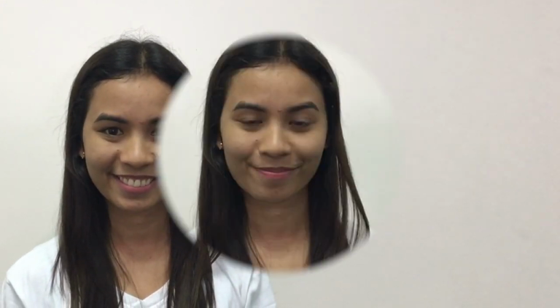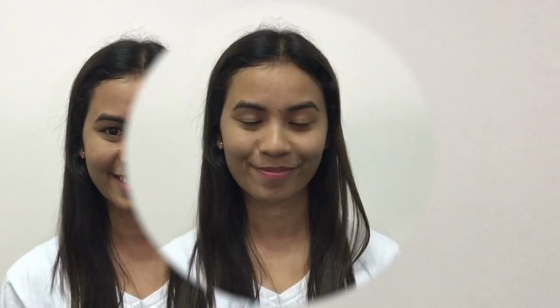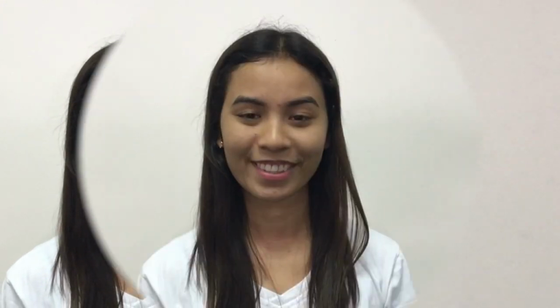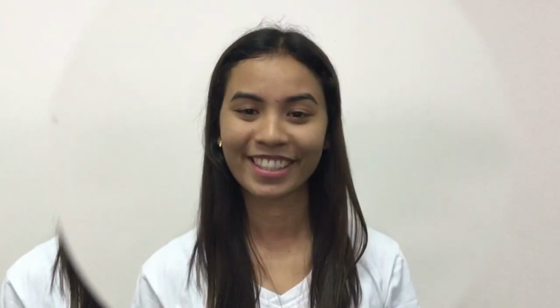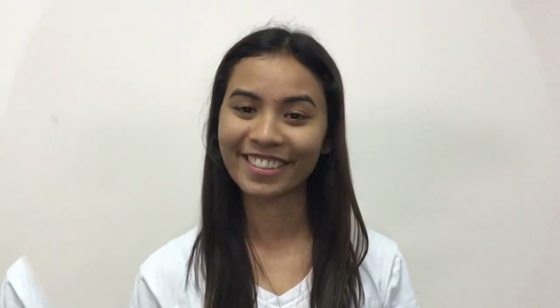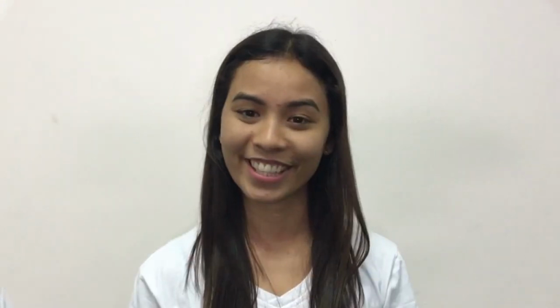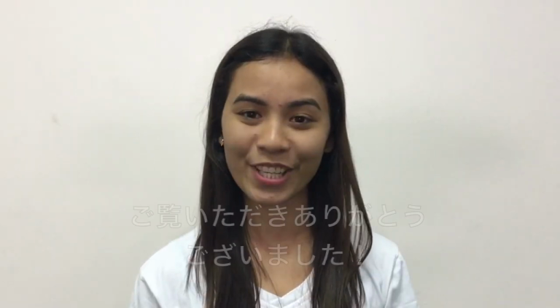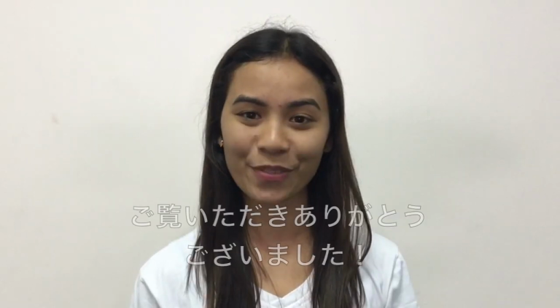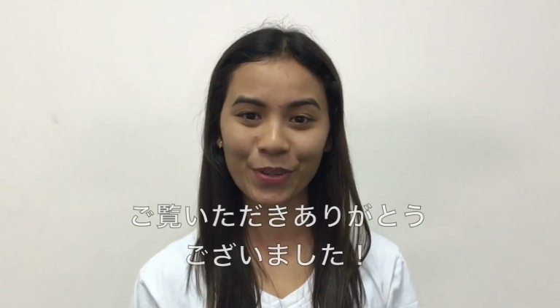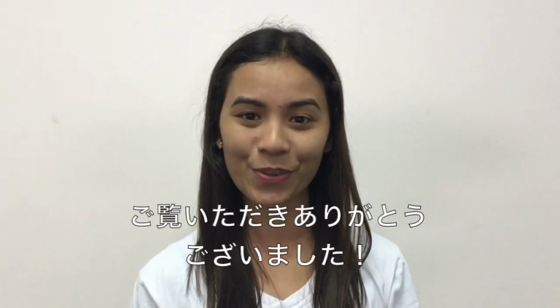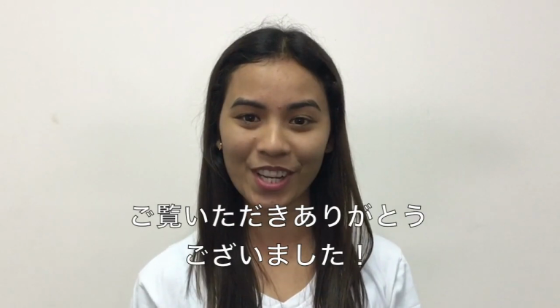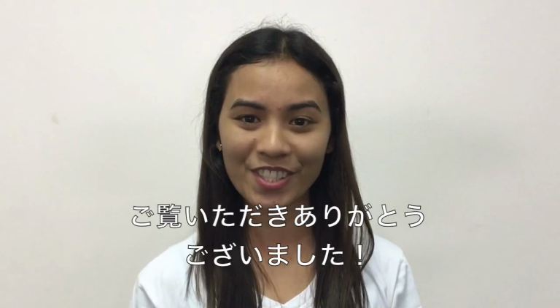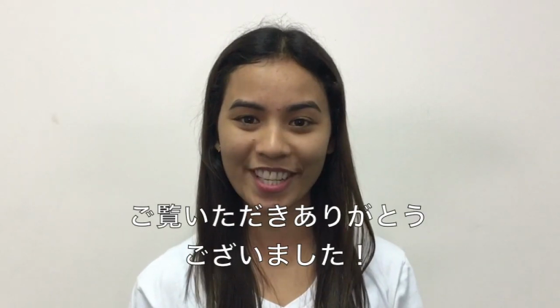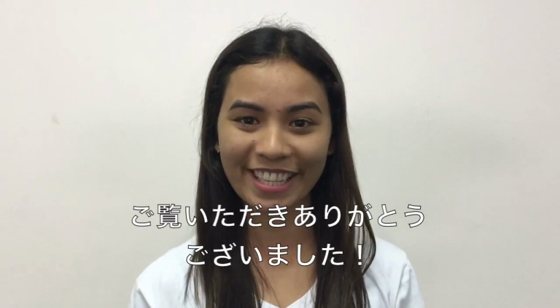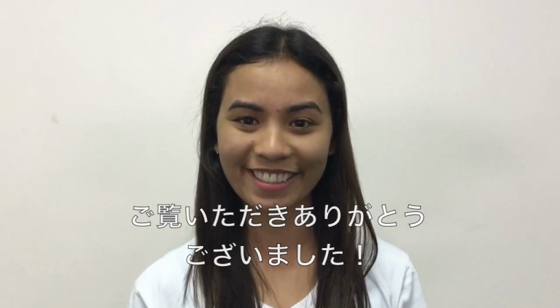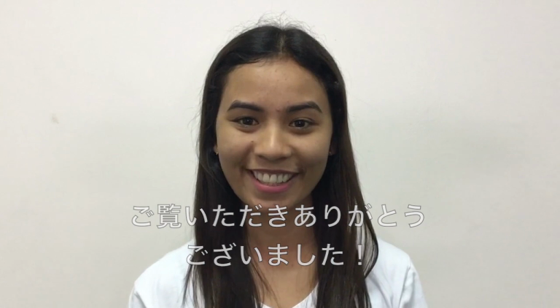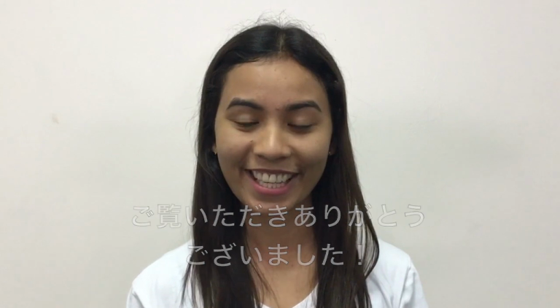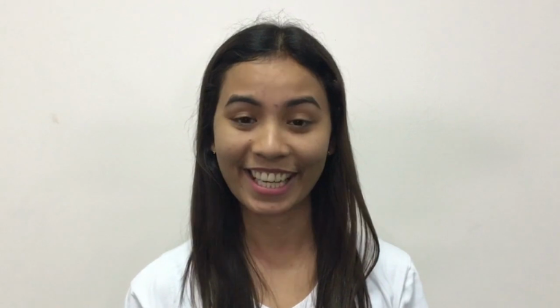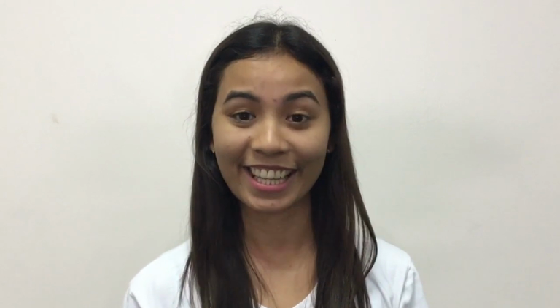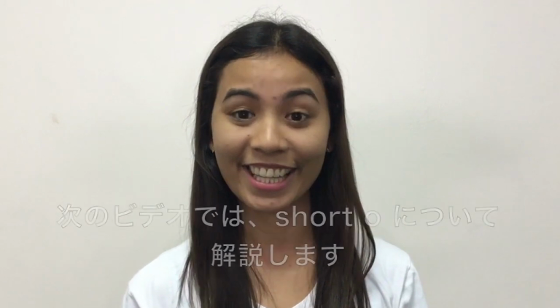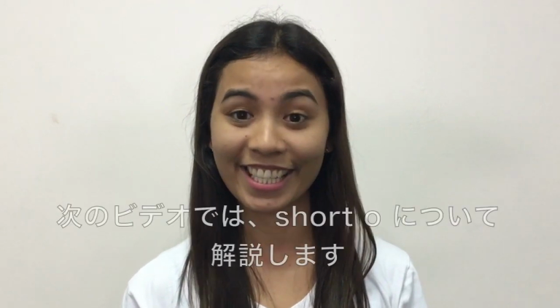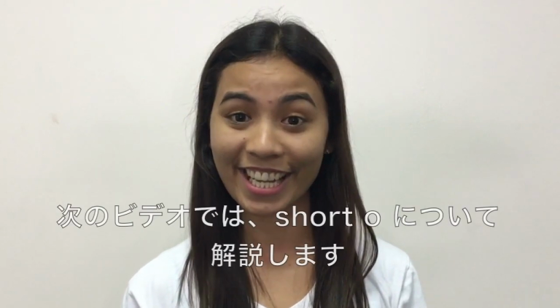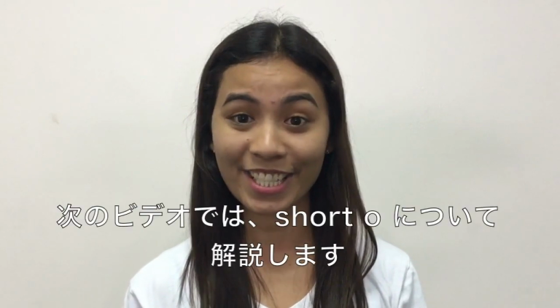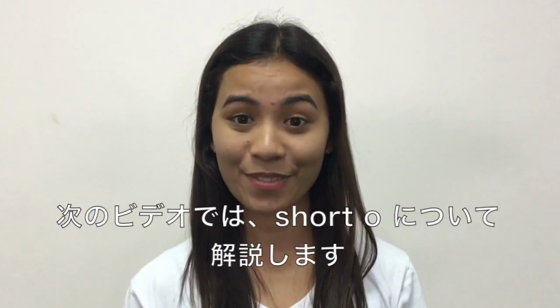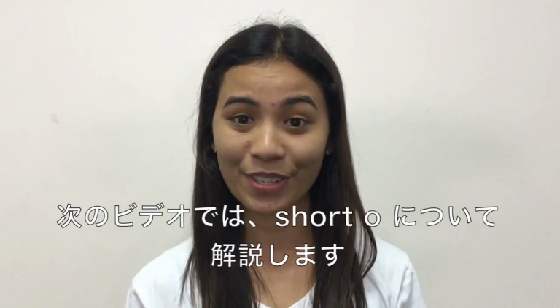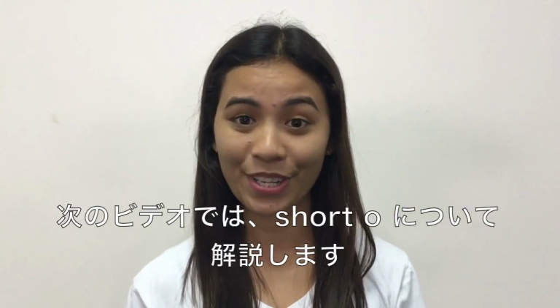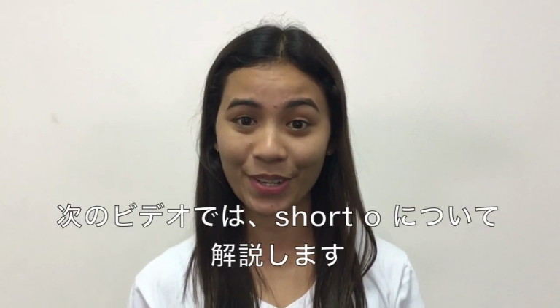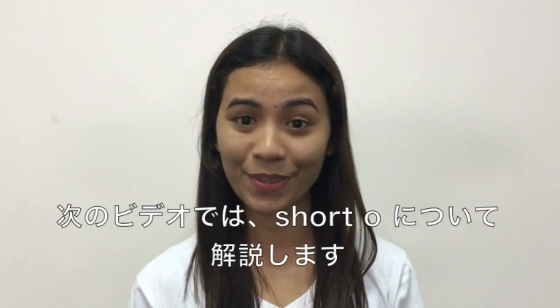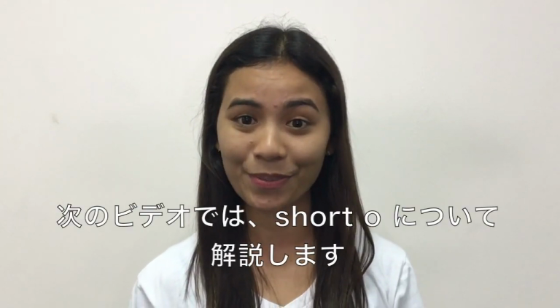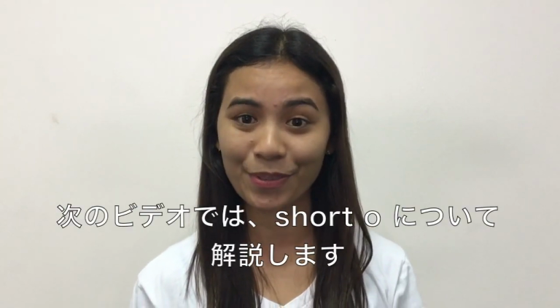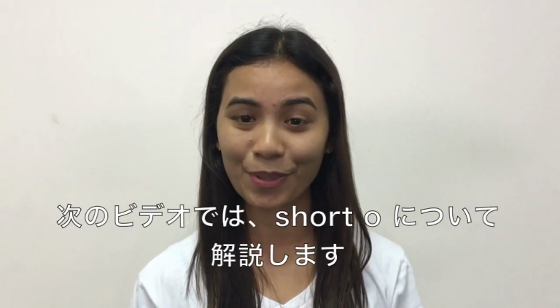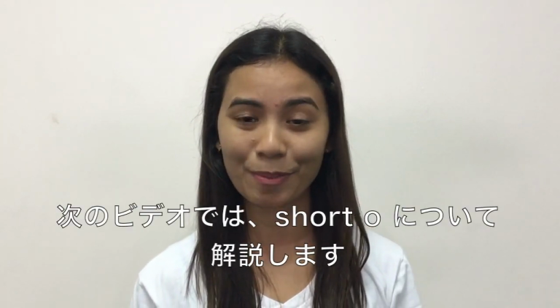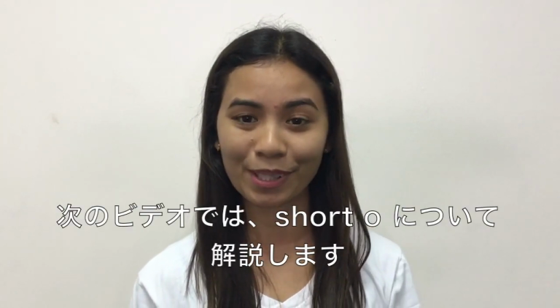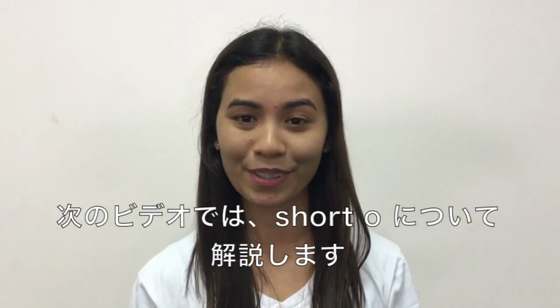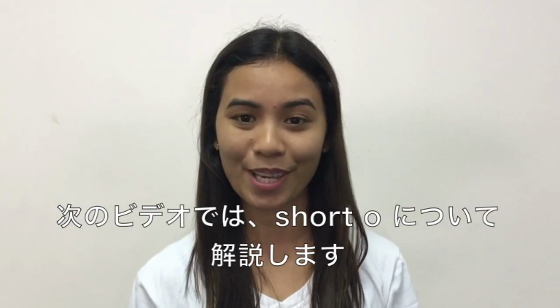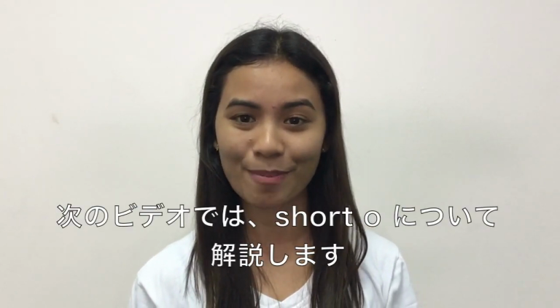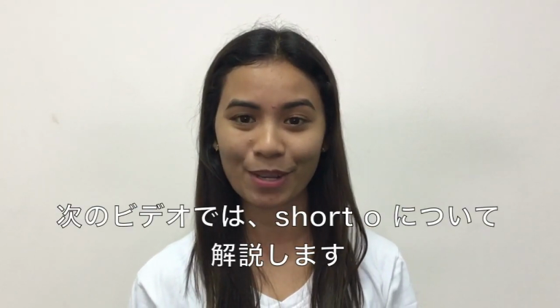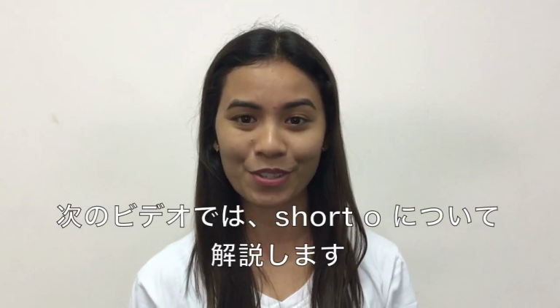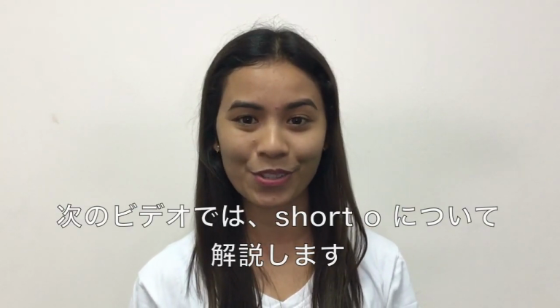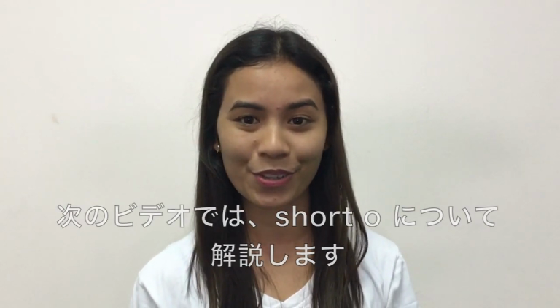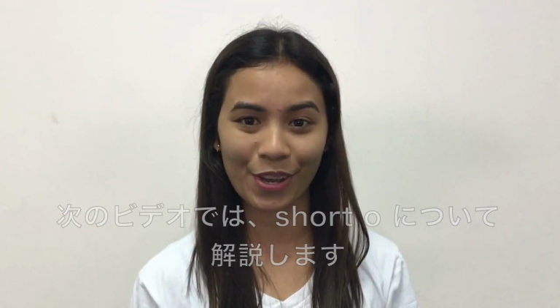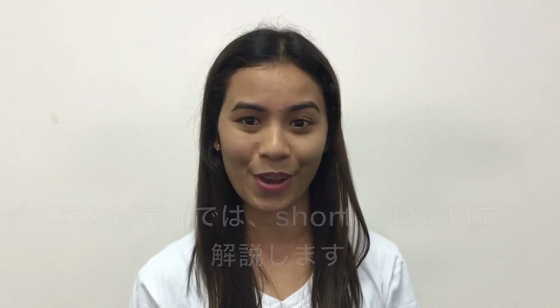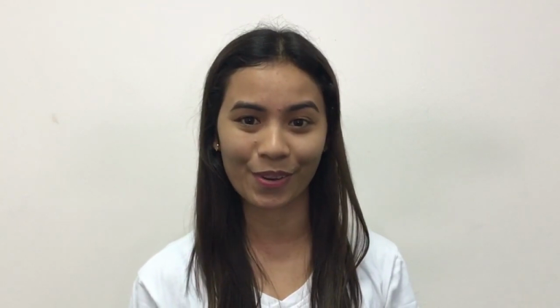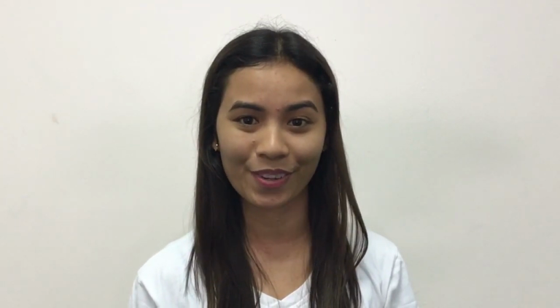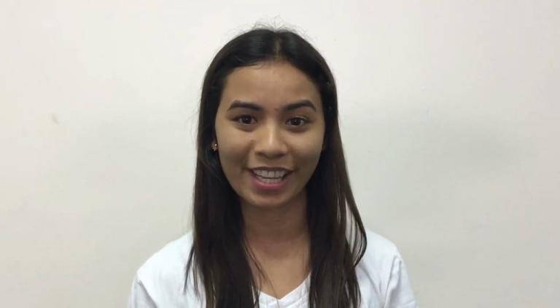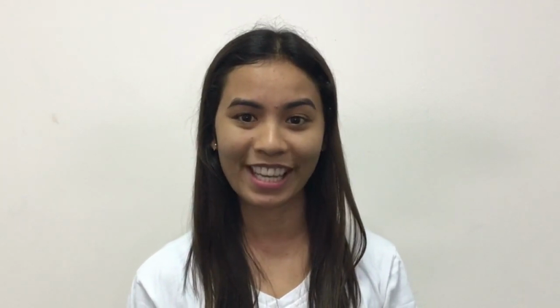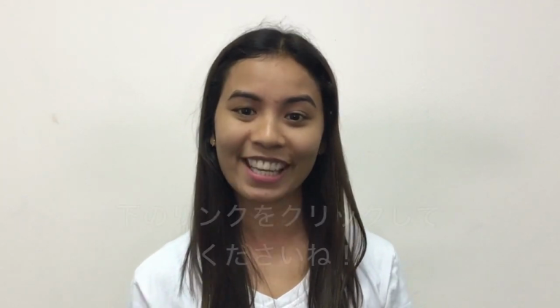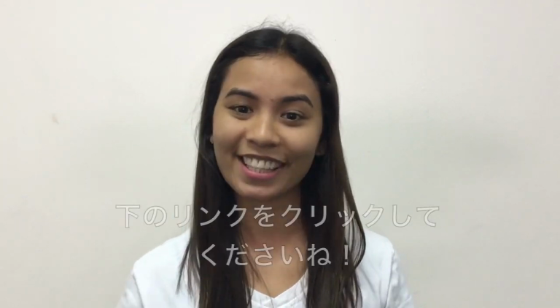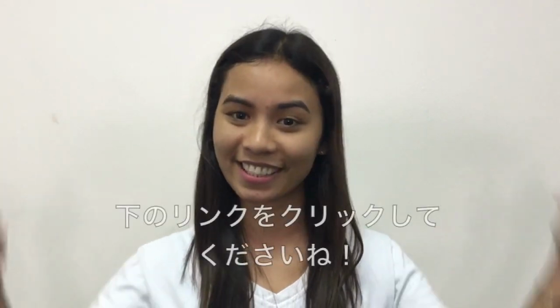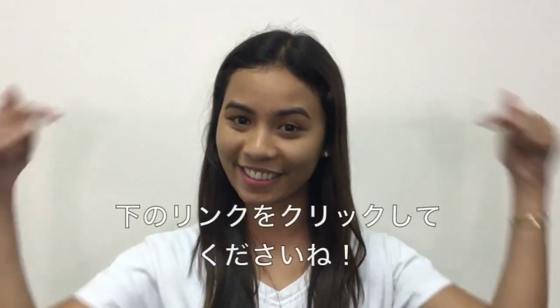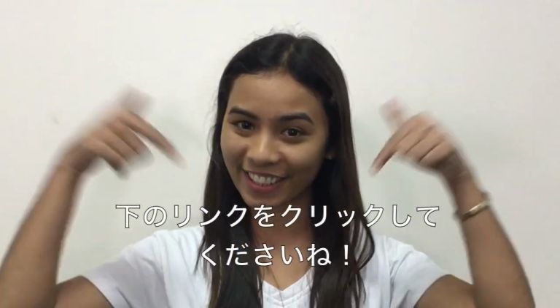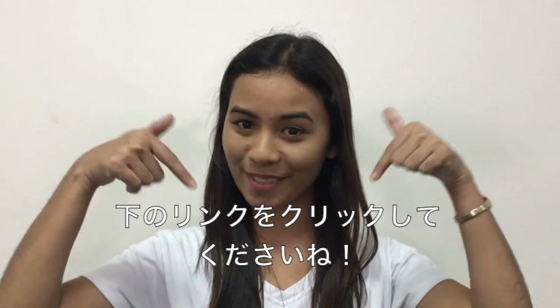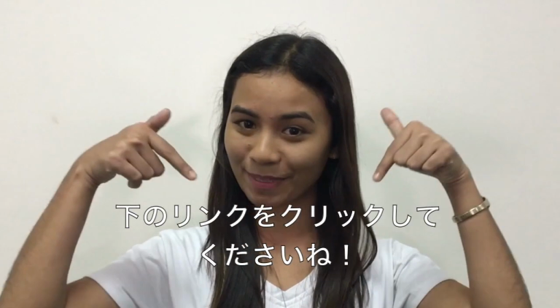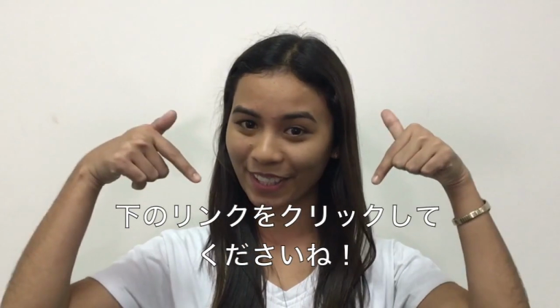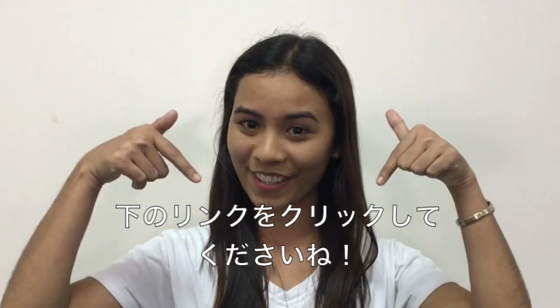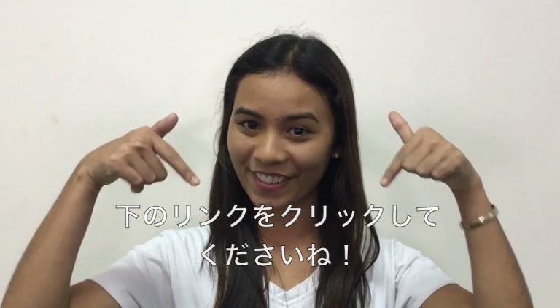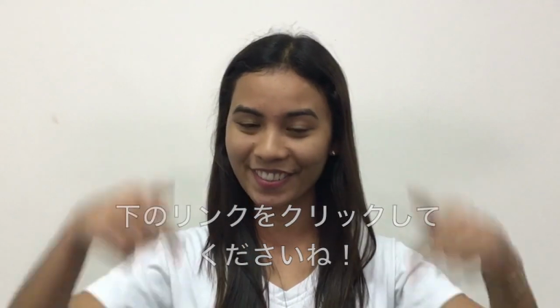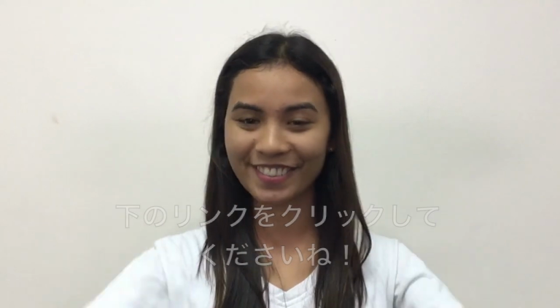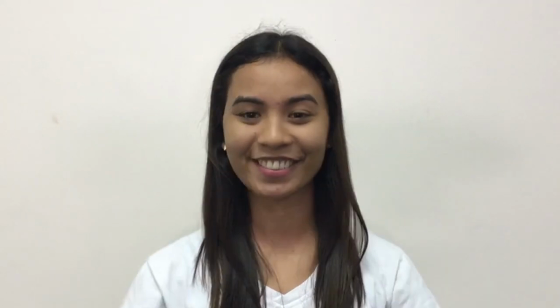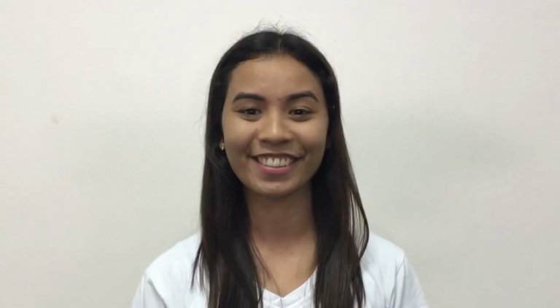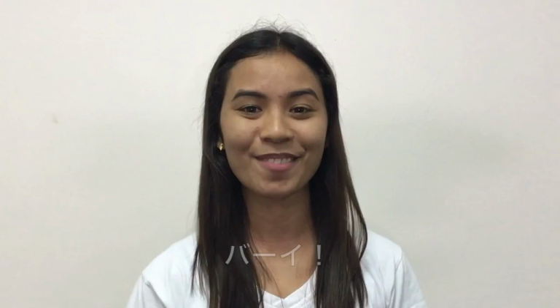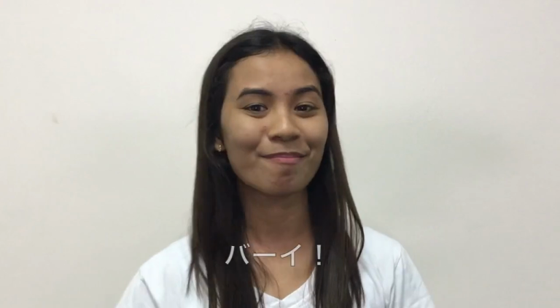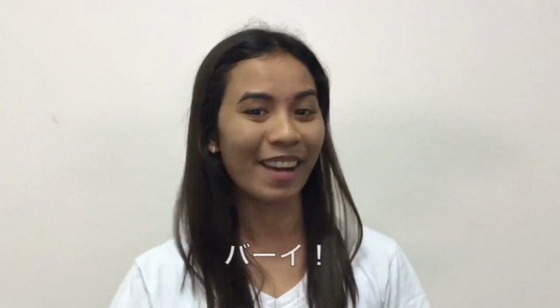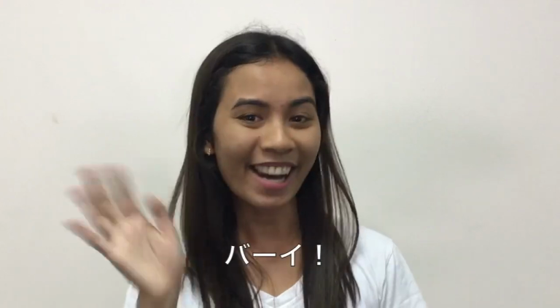Thank you for watching. In the next video we will be learning about short E. Click the link below. Bye!